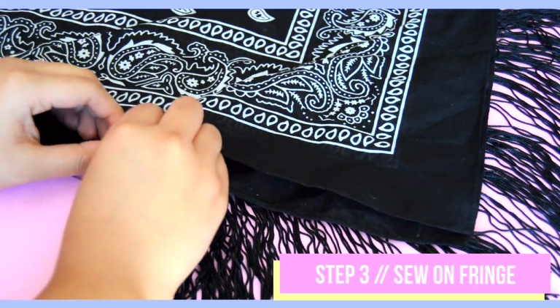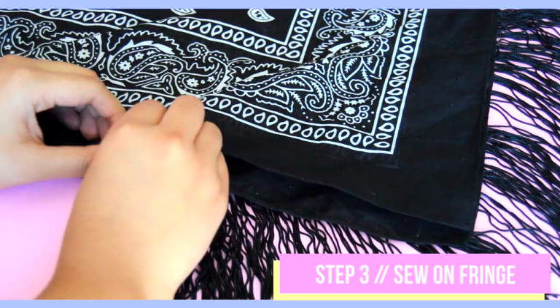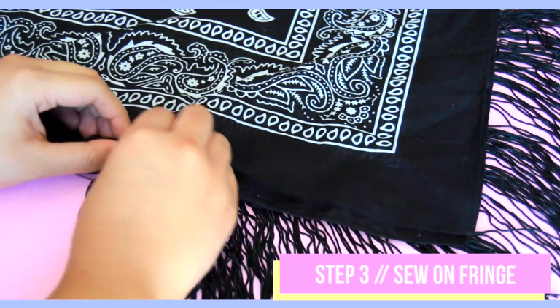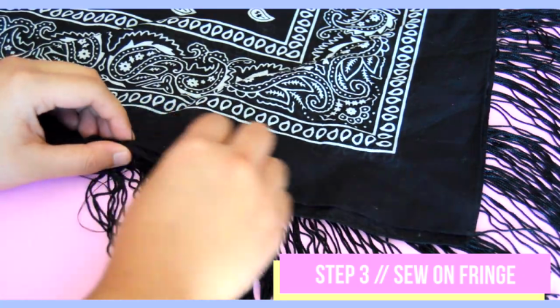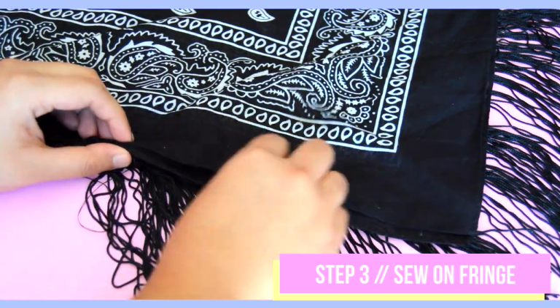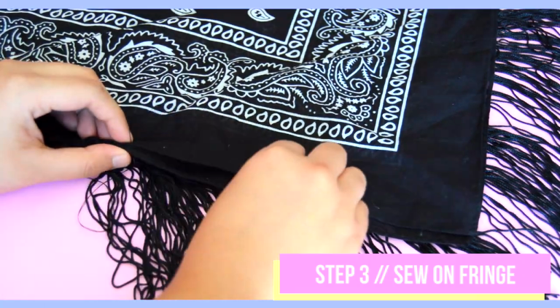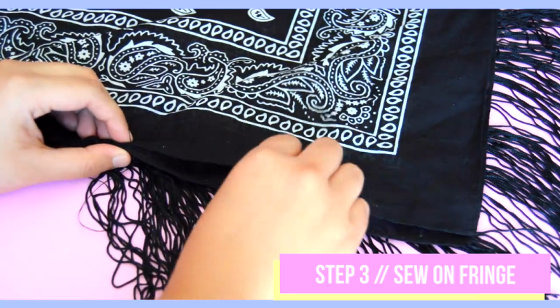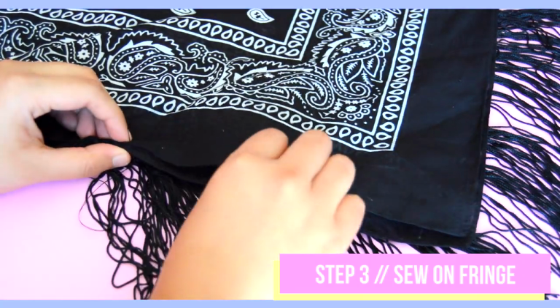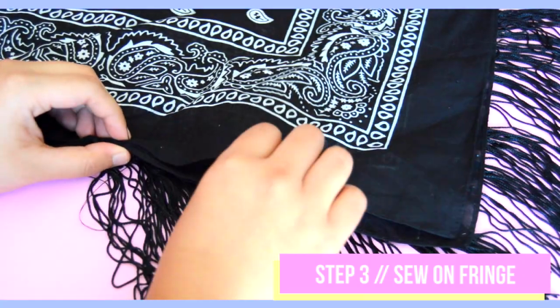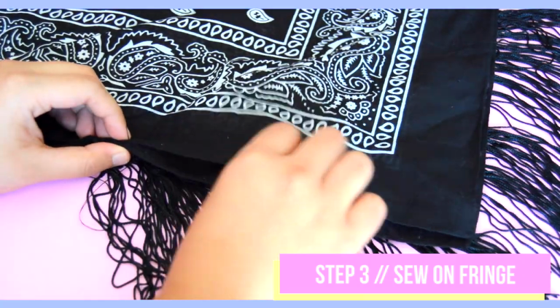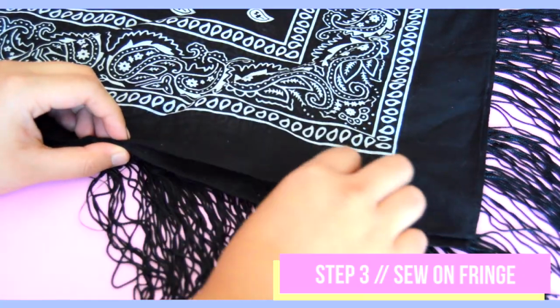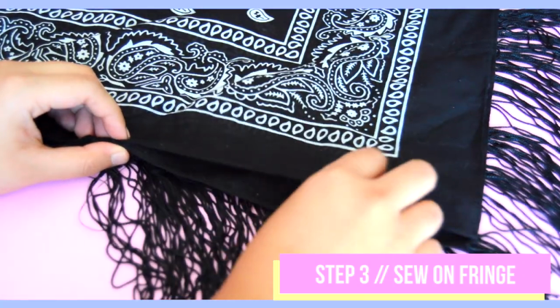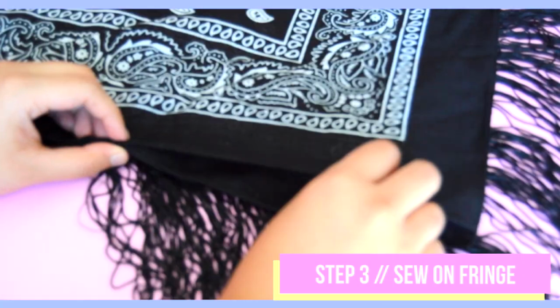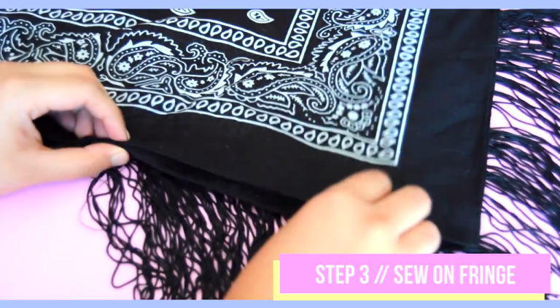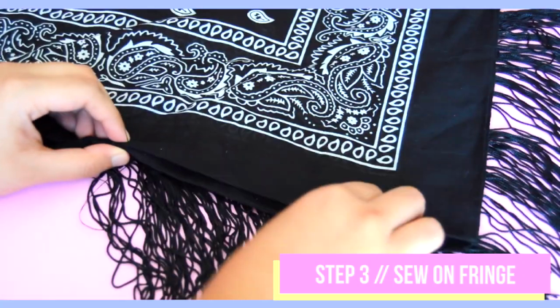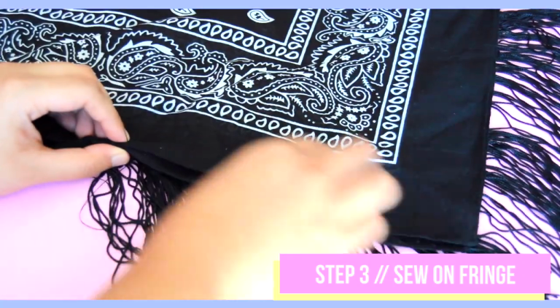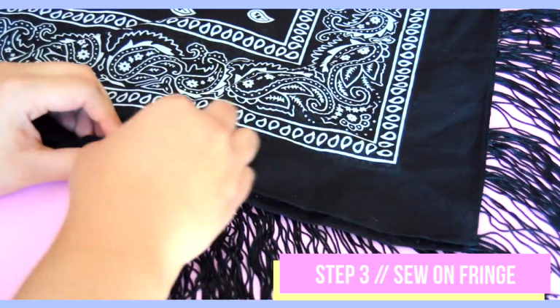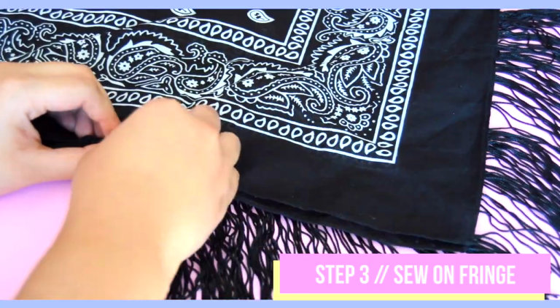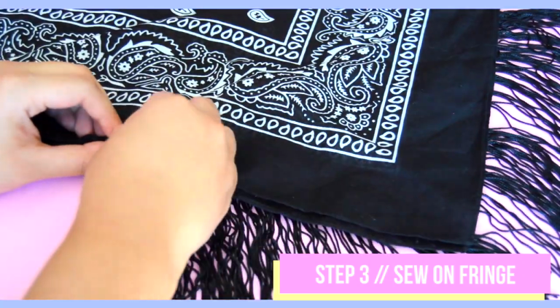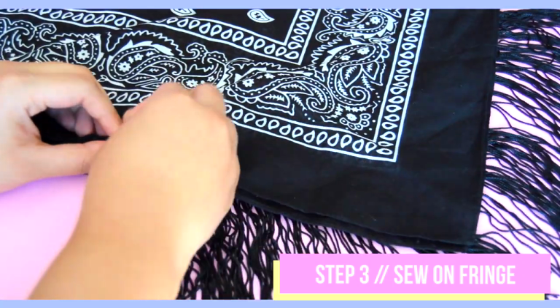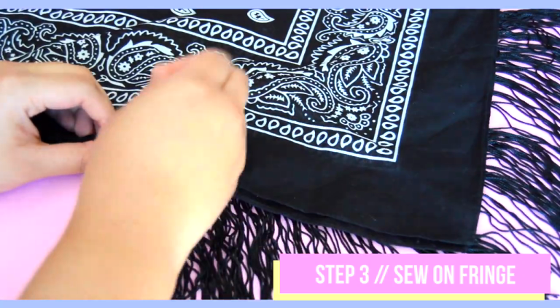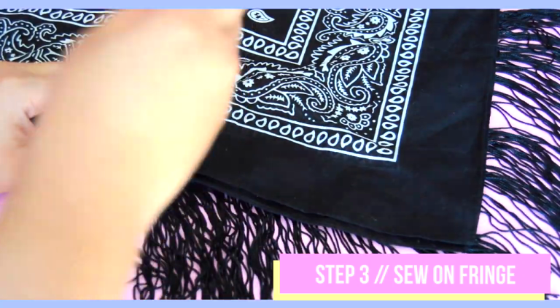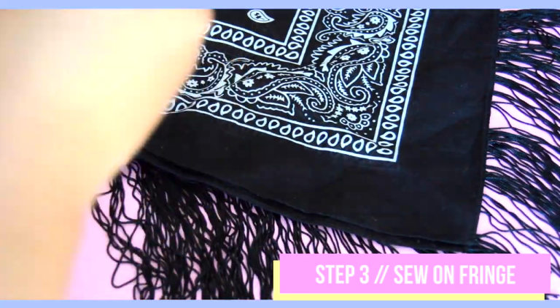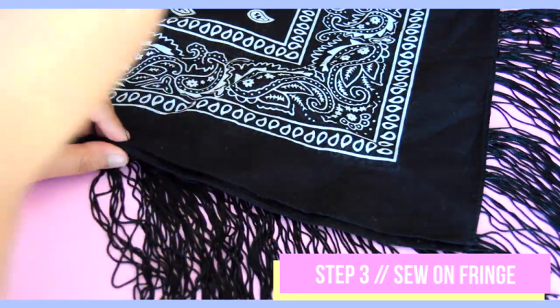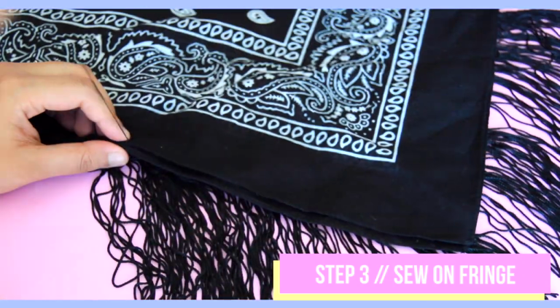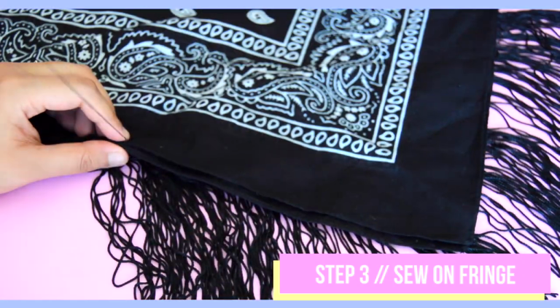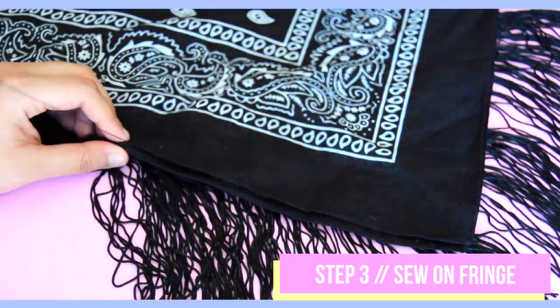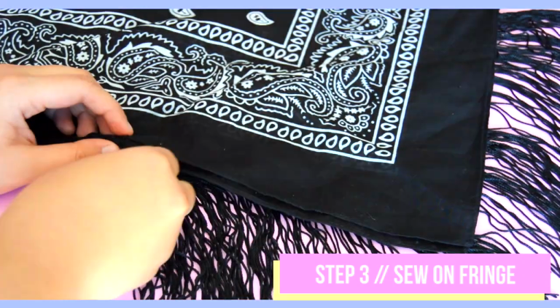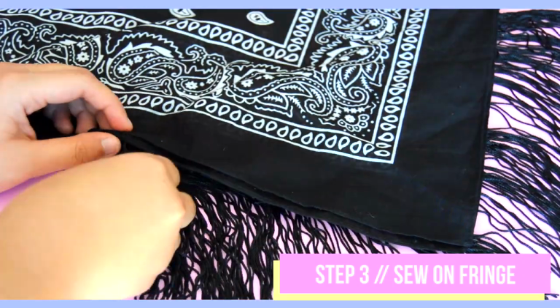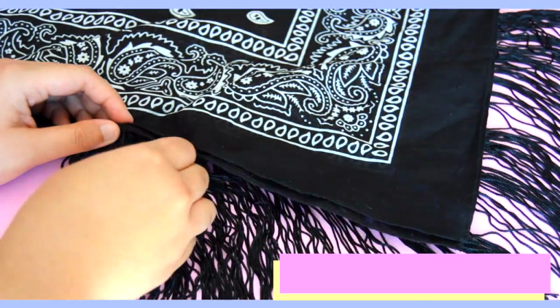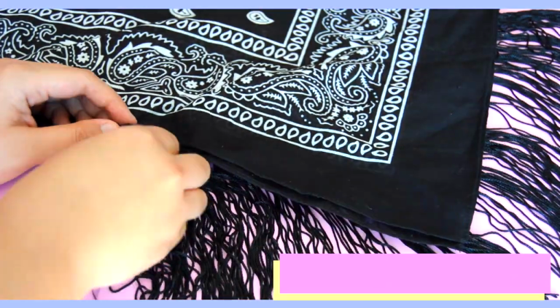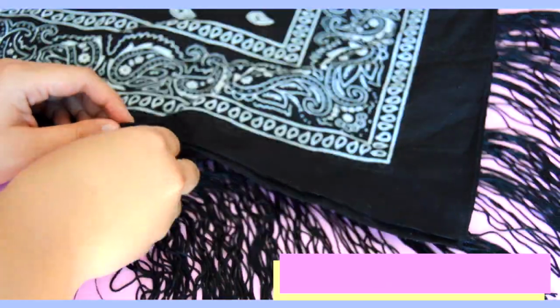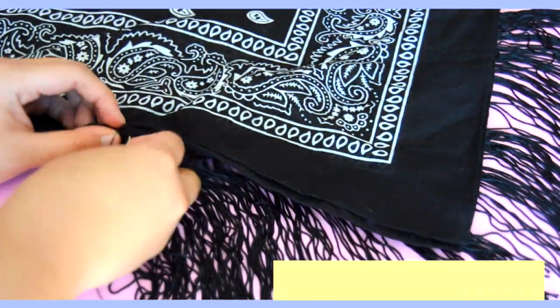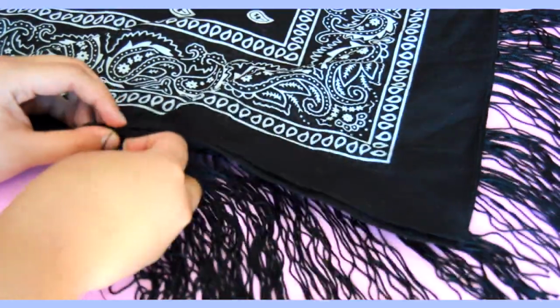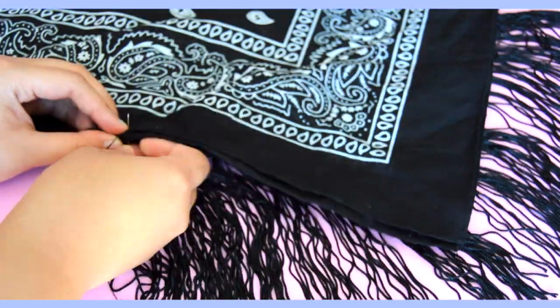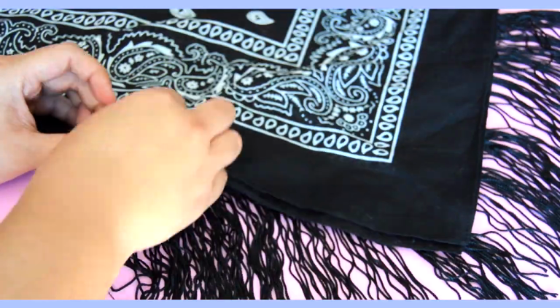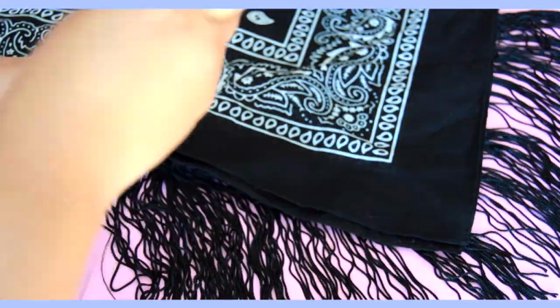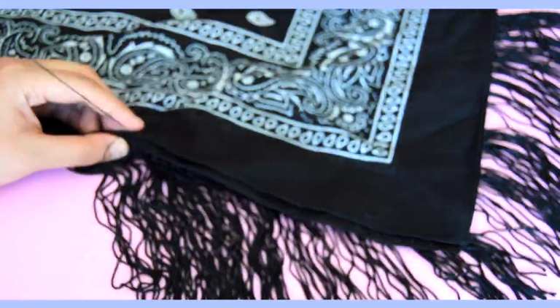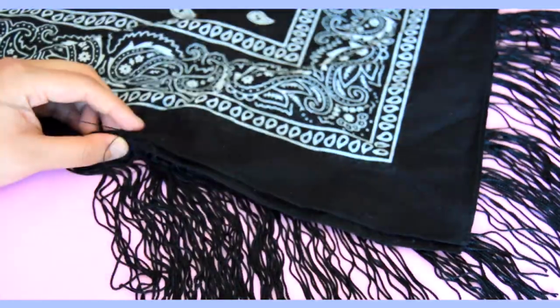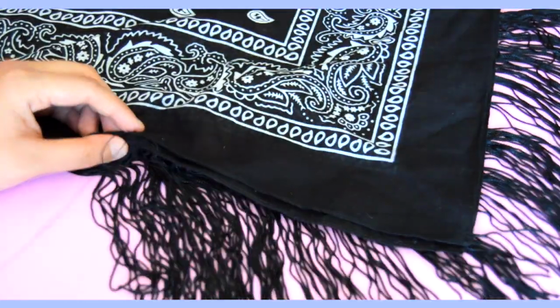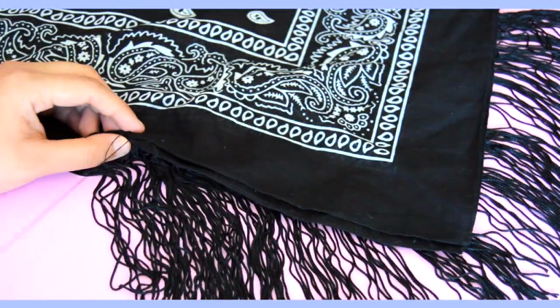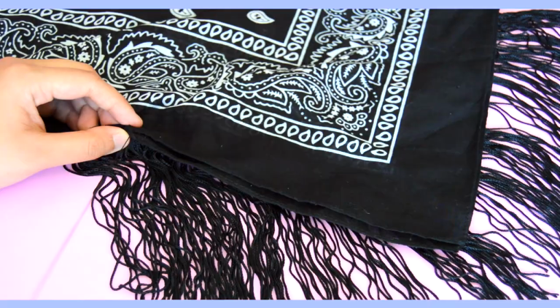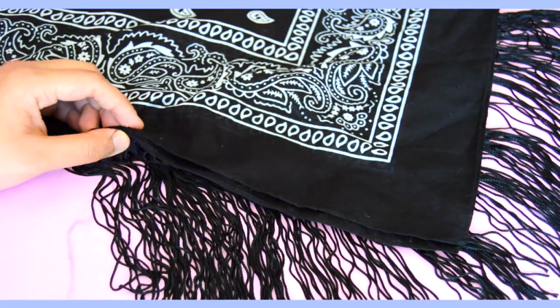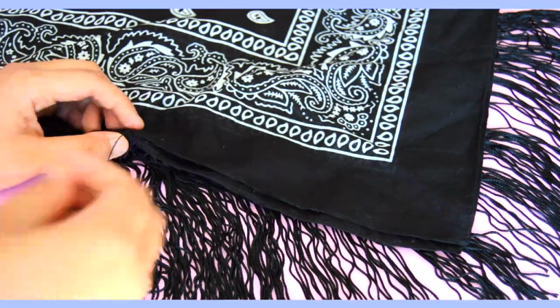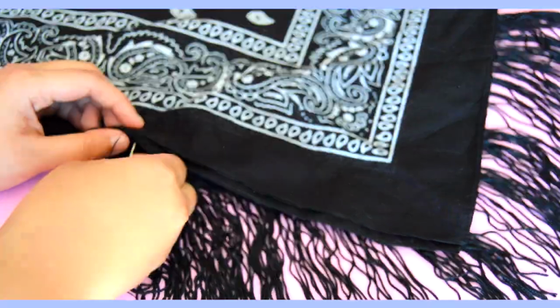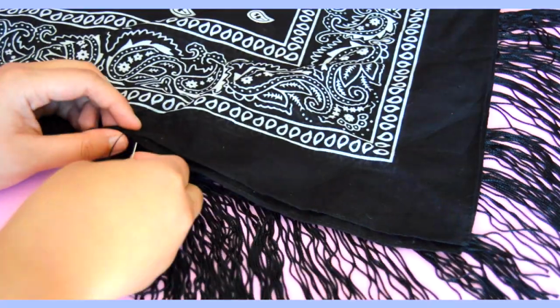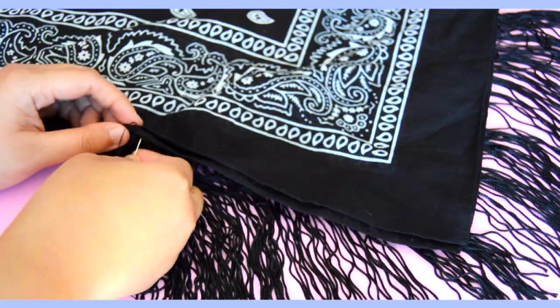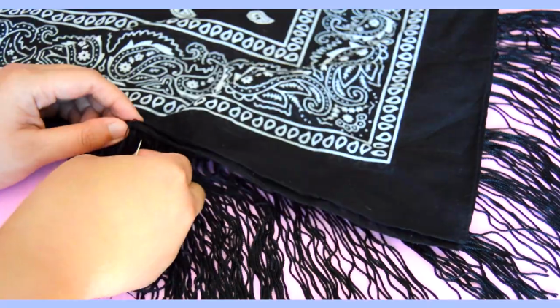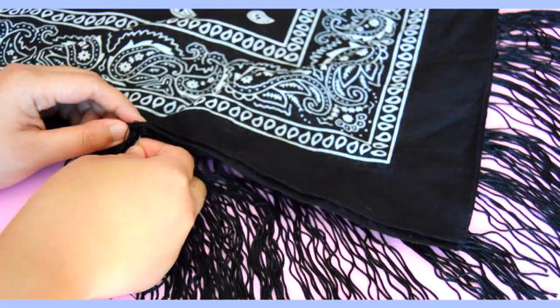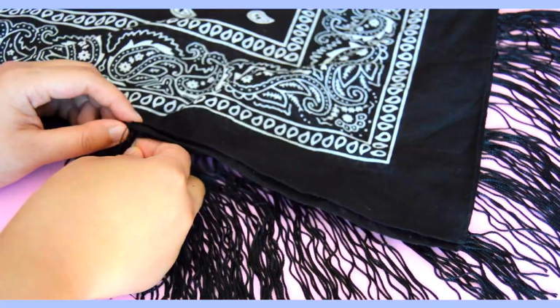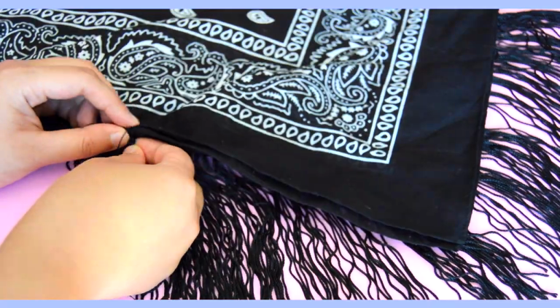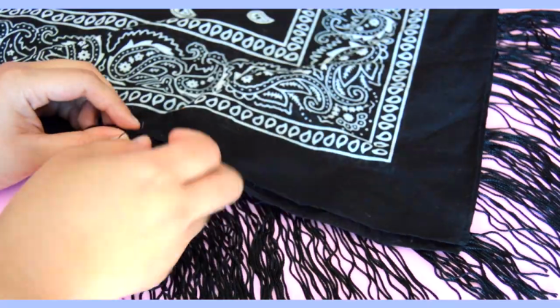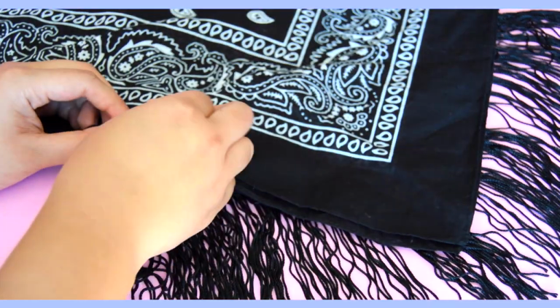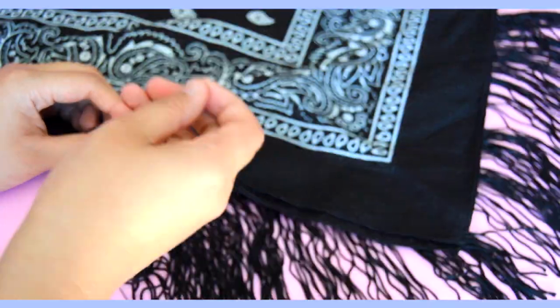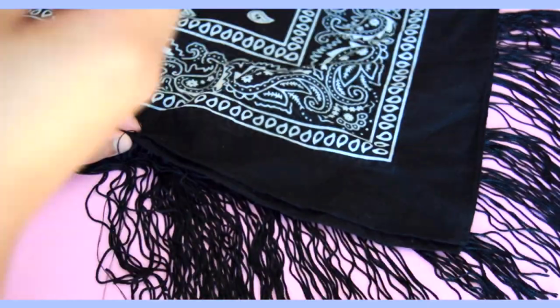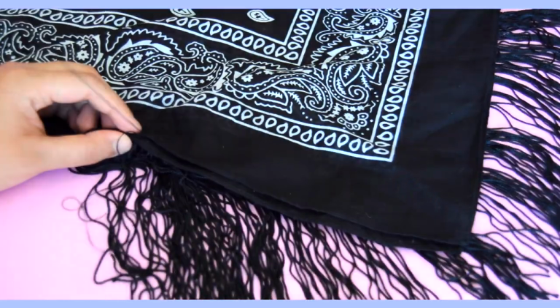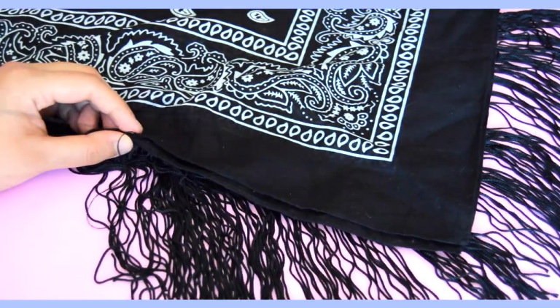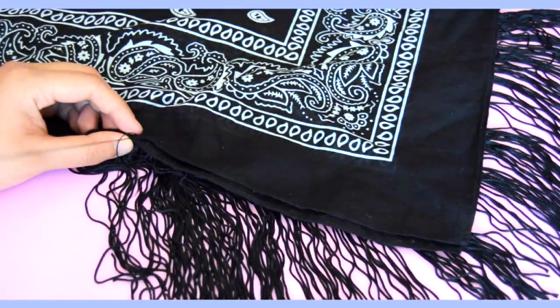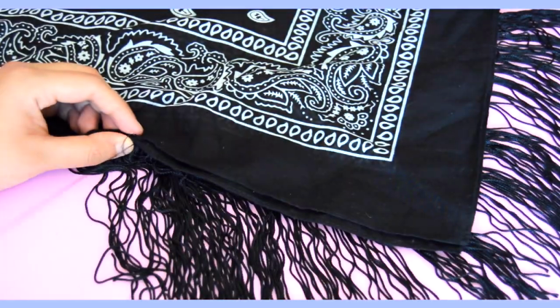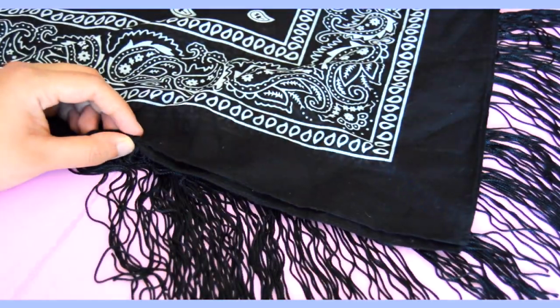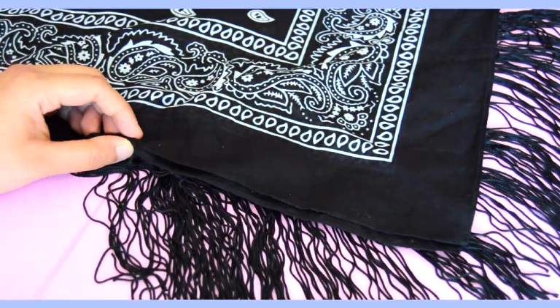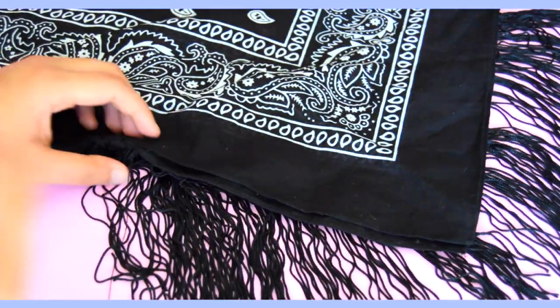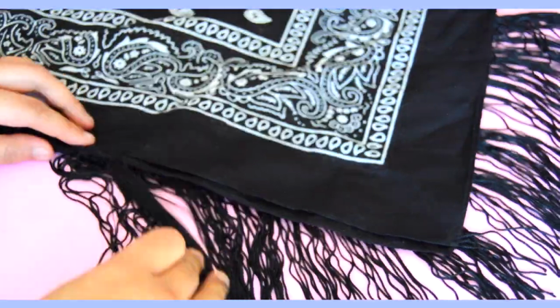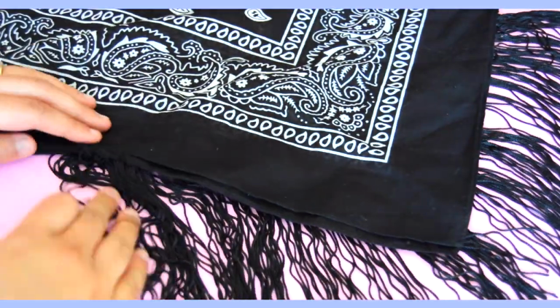Moving on to the last step, I just hand sewed my fringe onto my bandana, staying as close to the edge as possible and knotting it once I got to the end.